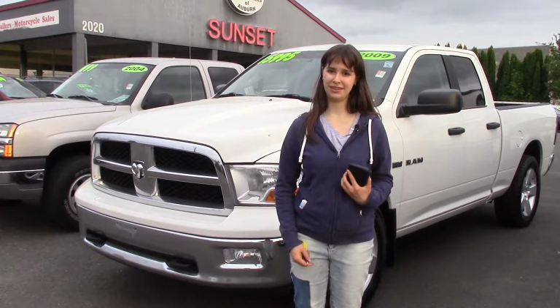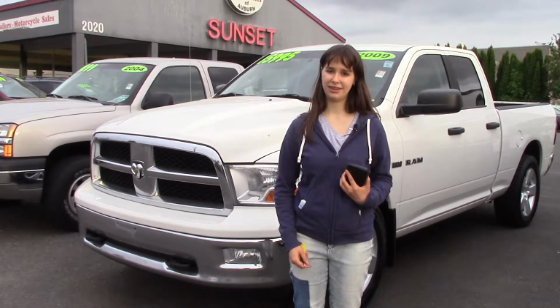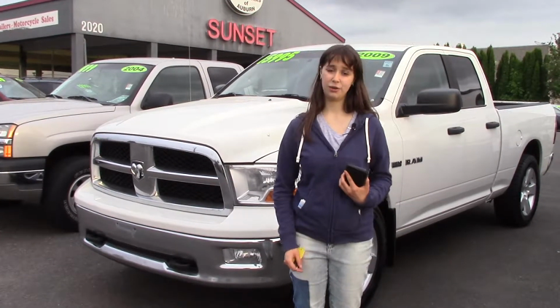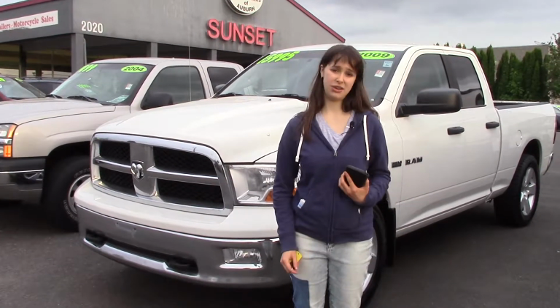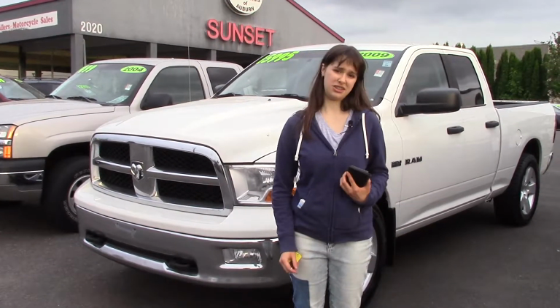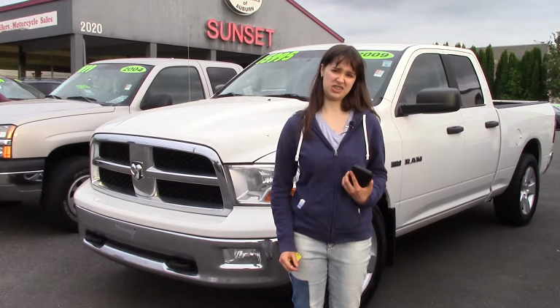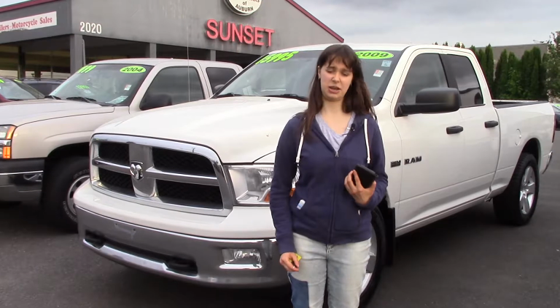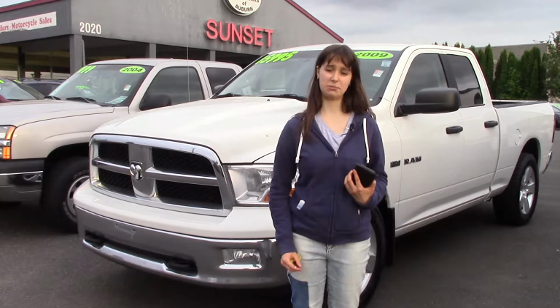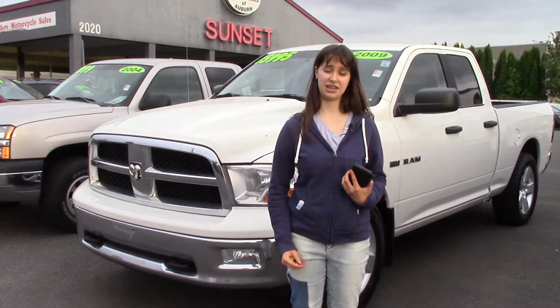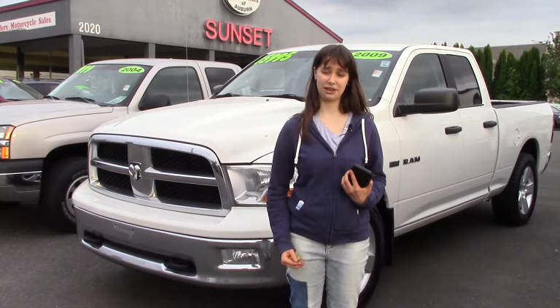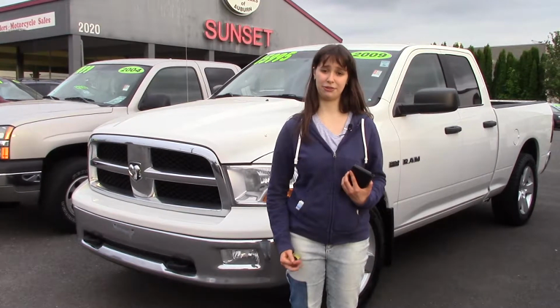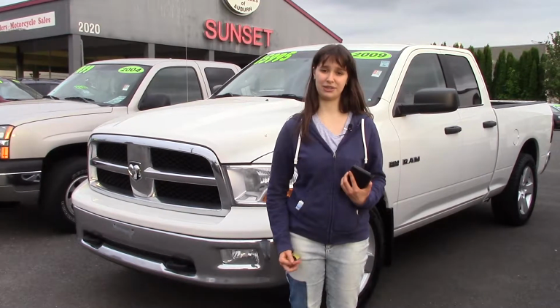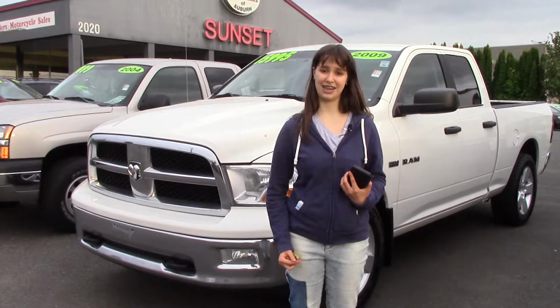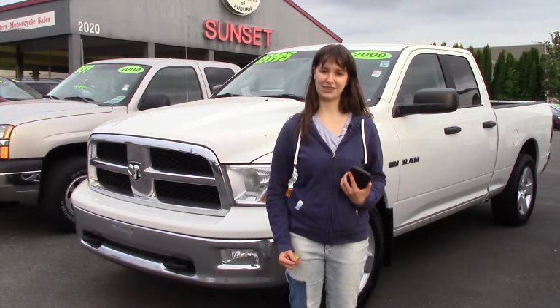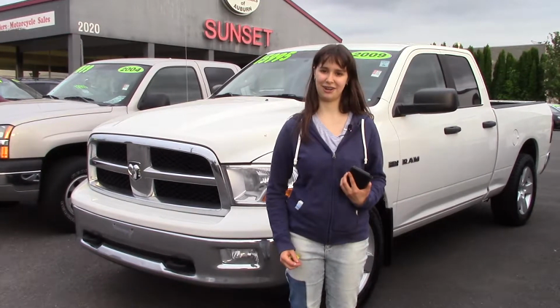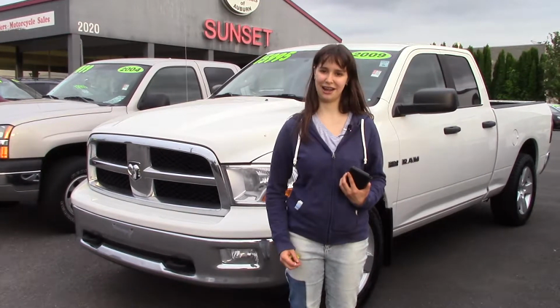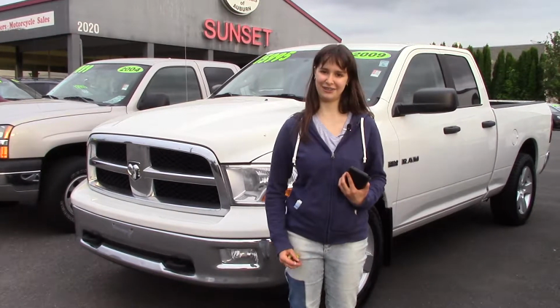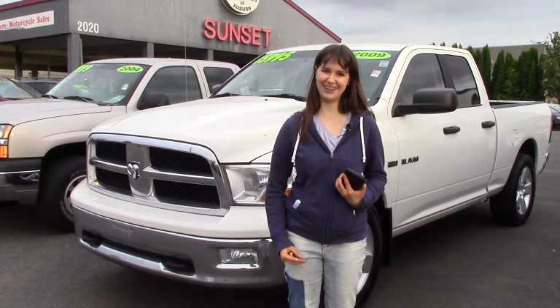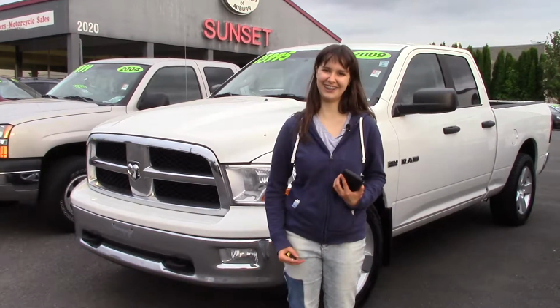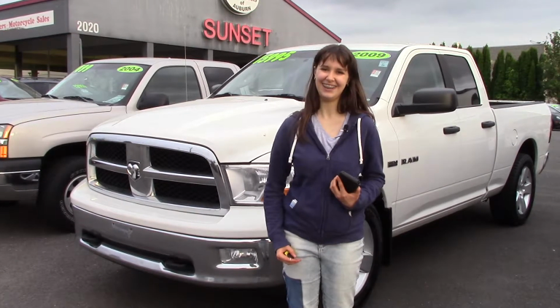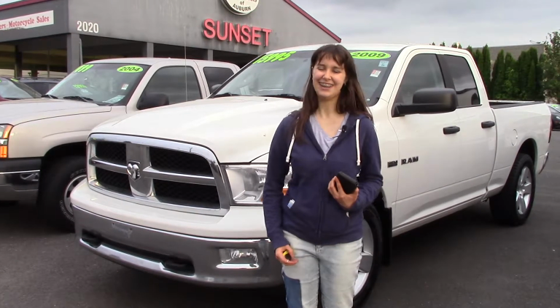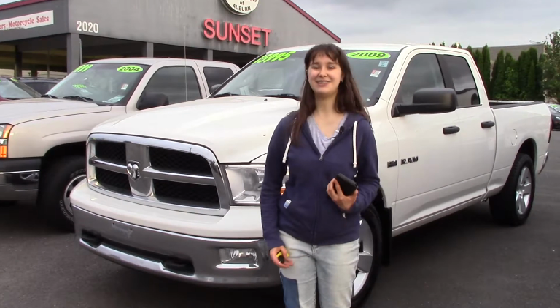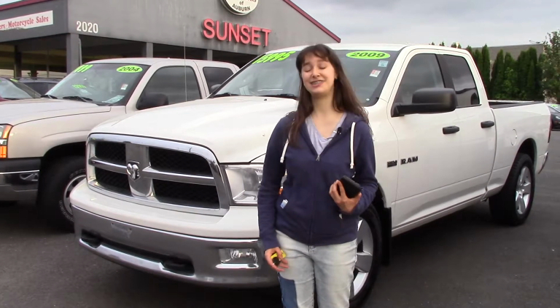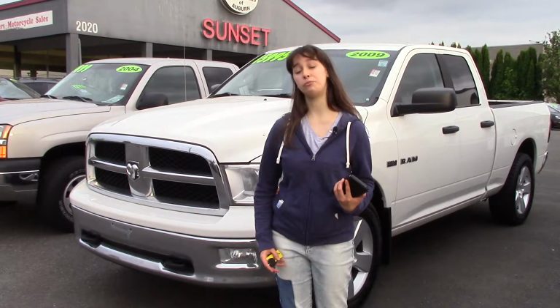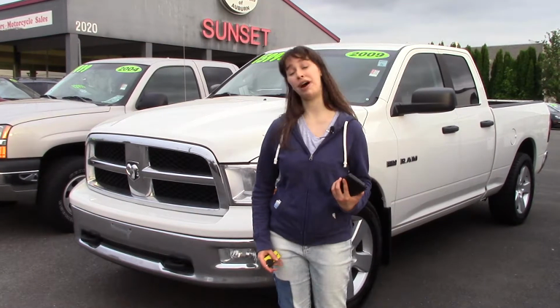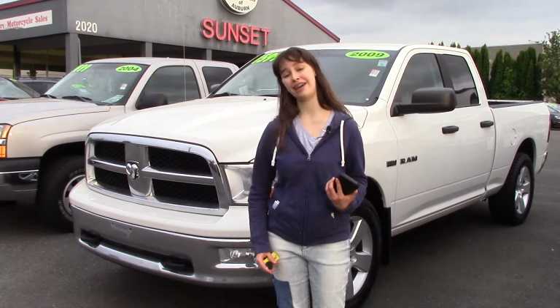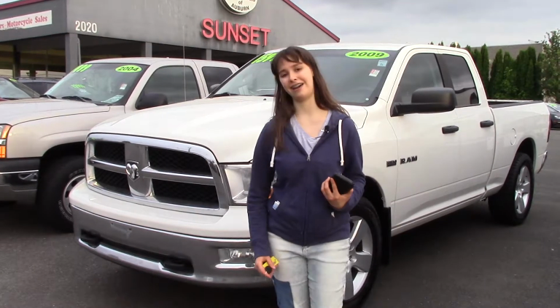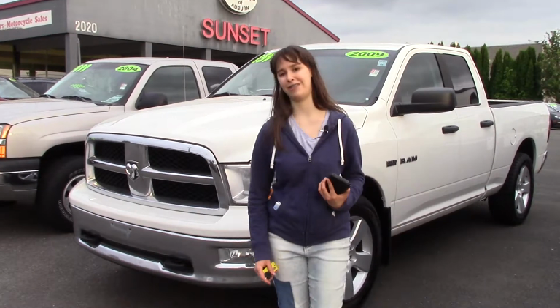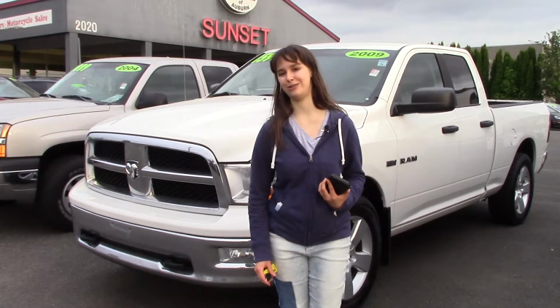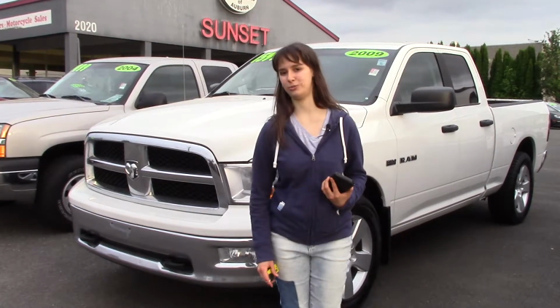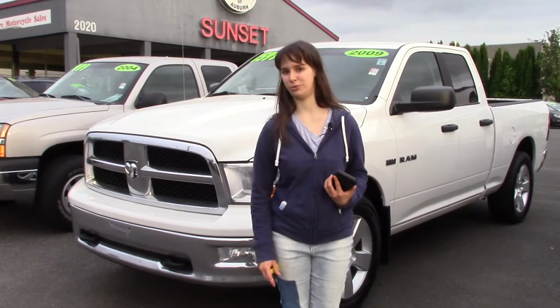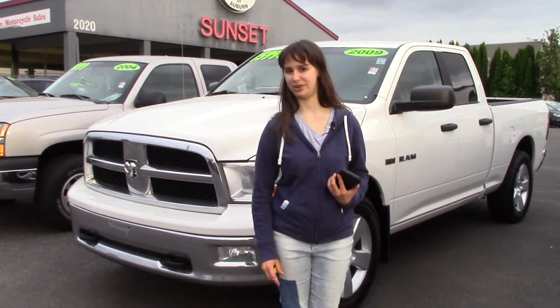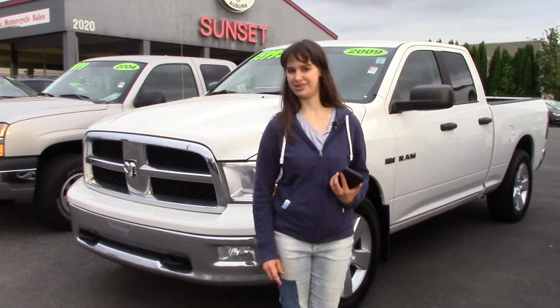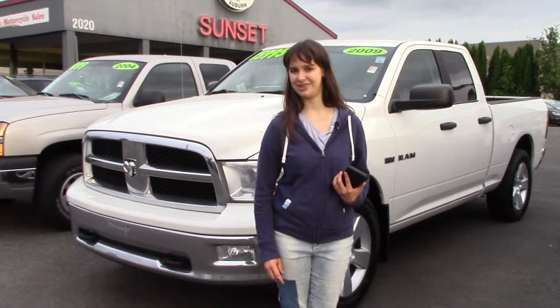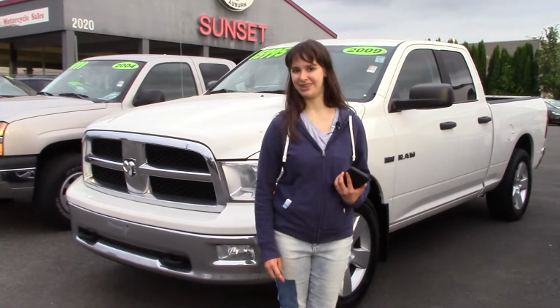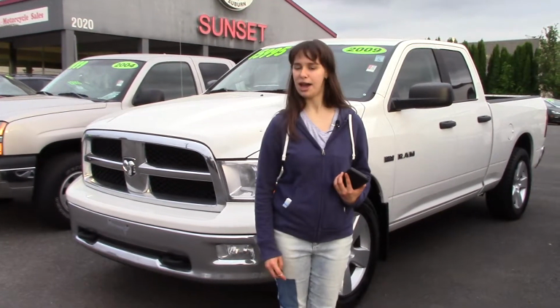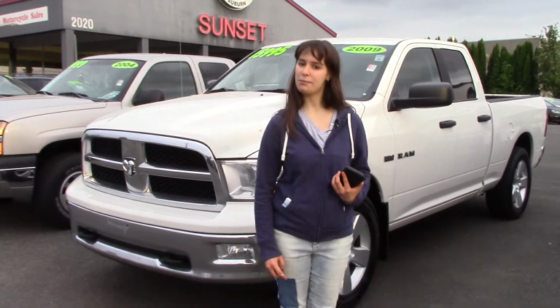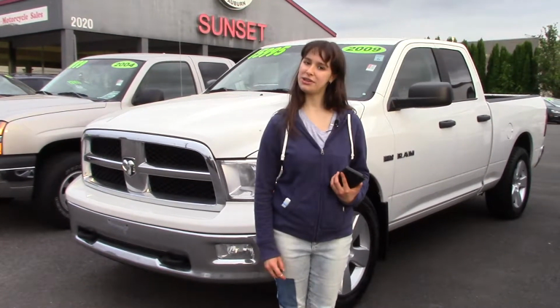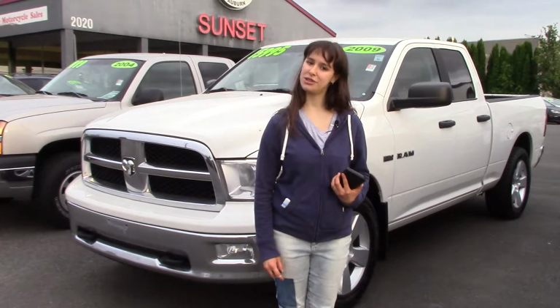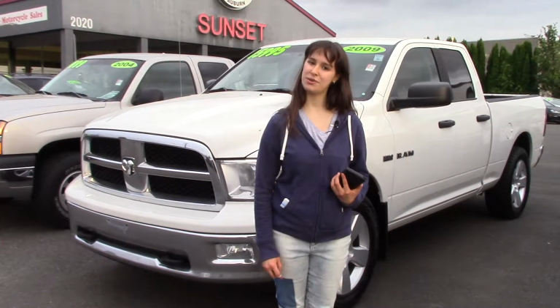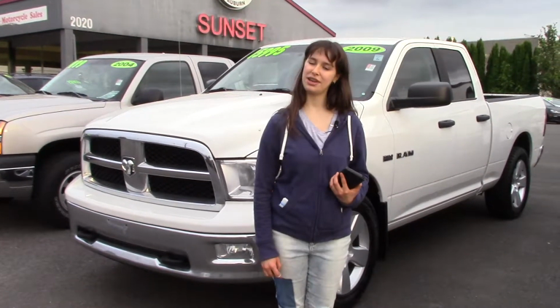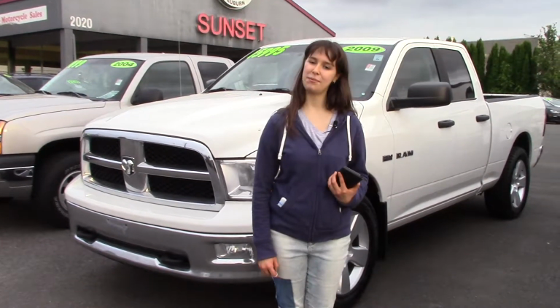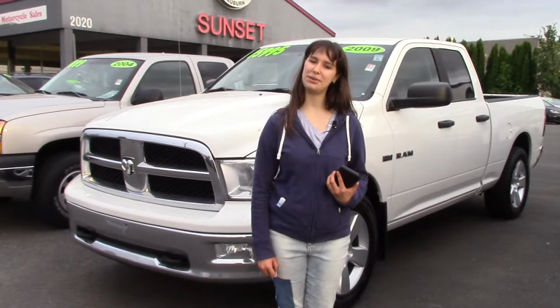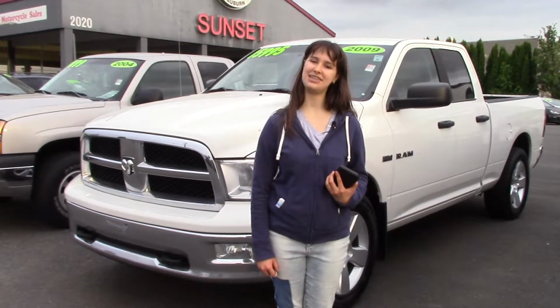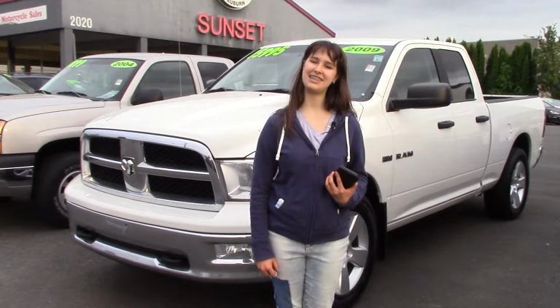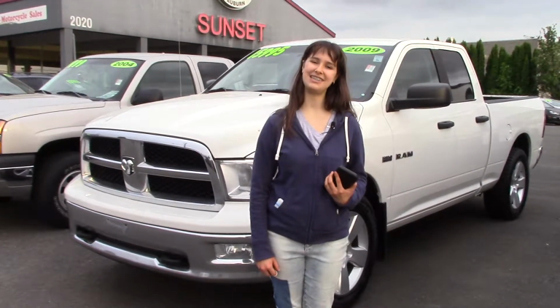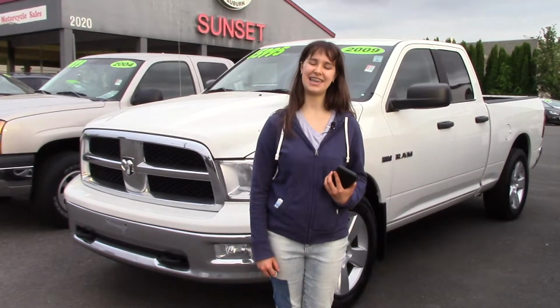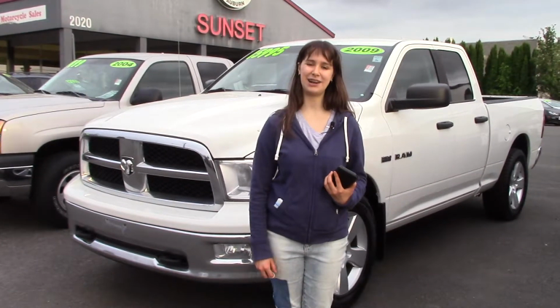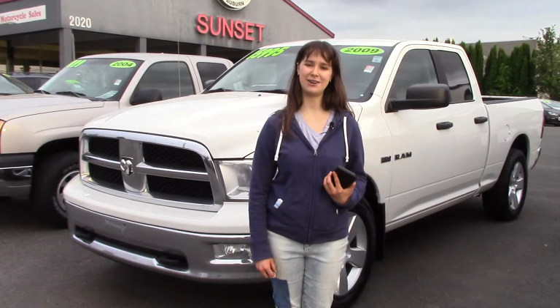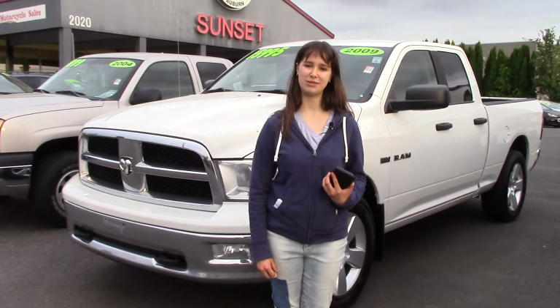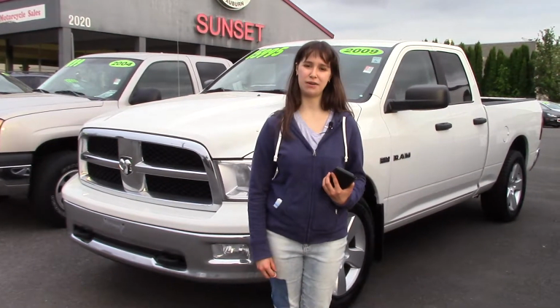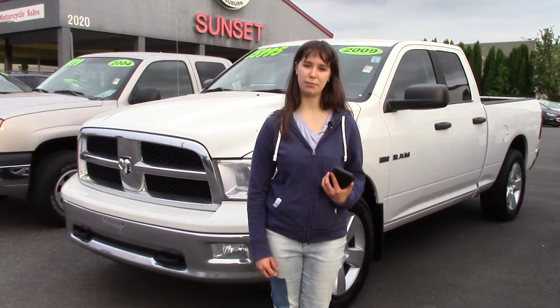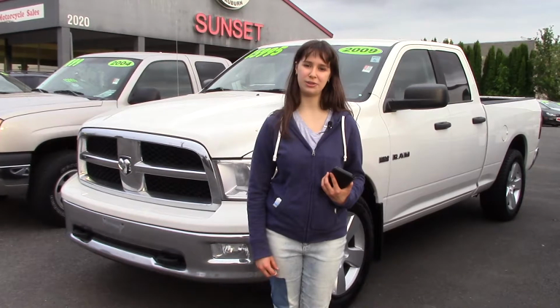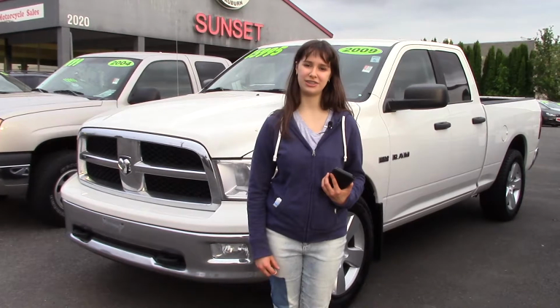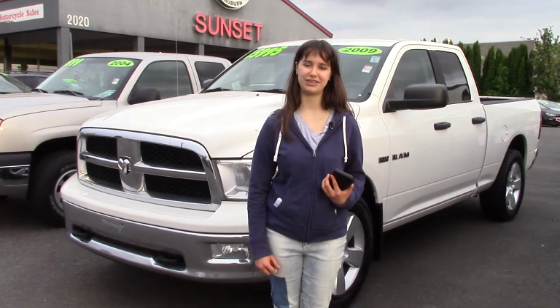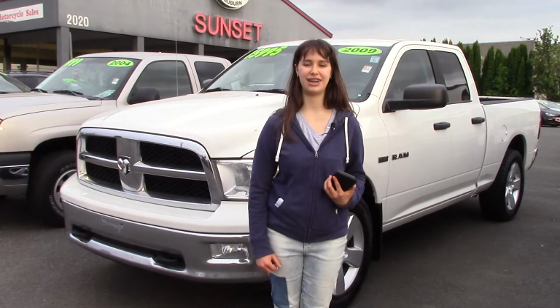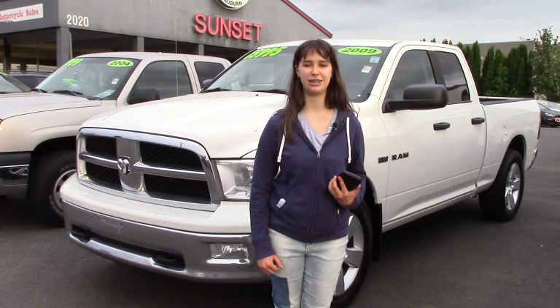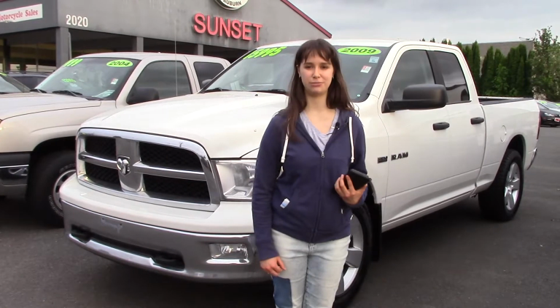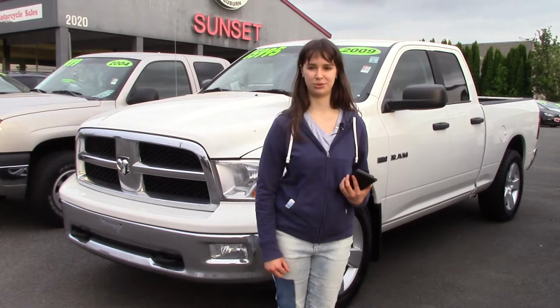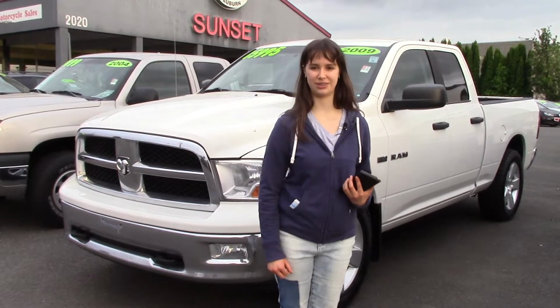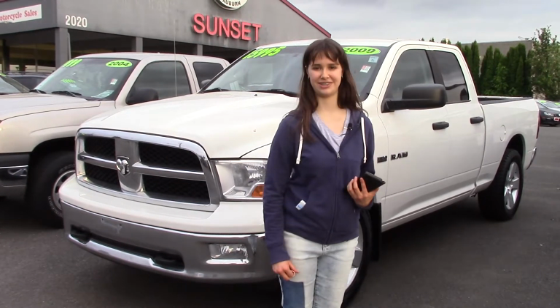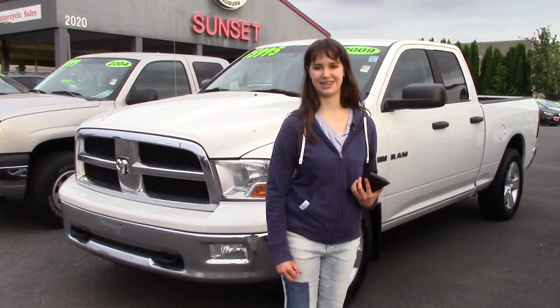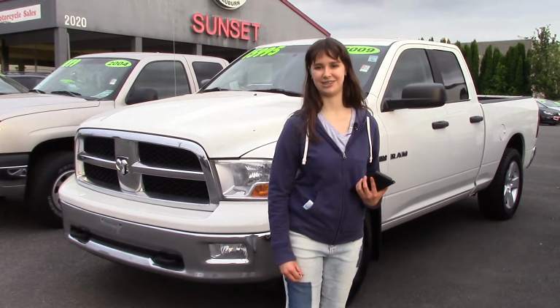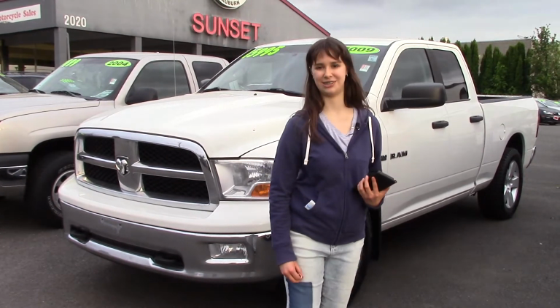Or you could just come and take it for a test drive — you'll see why it got those awards. And make sure when you come into Sunset Cars of Auburn, you tell them Jordan sent you.